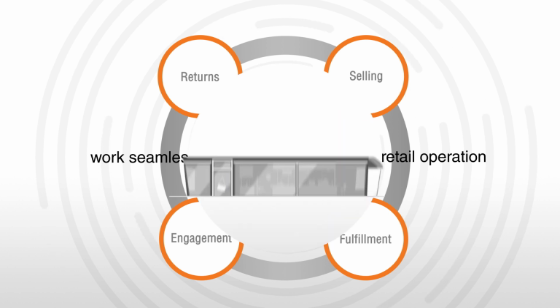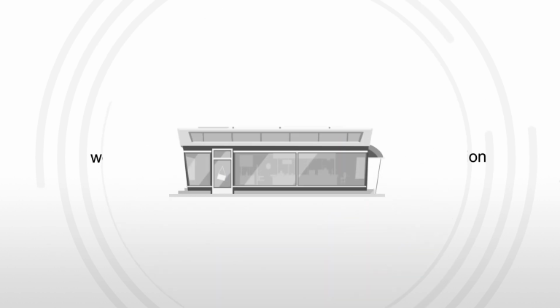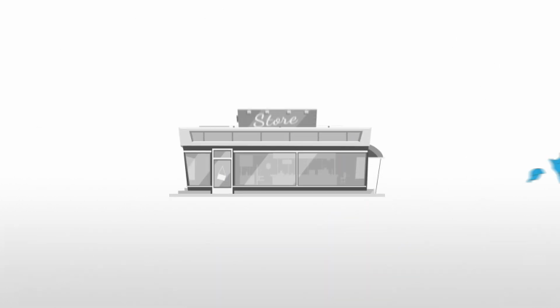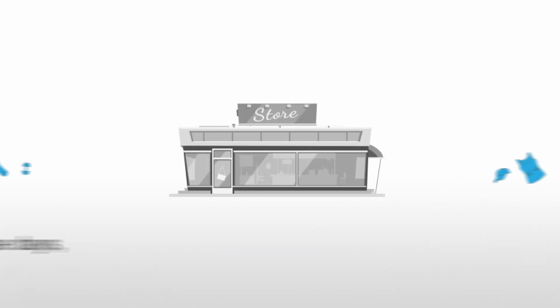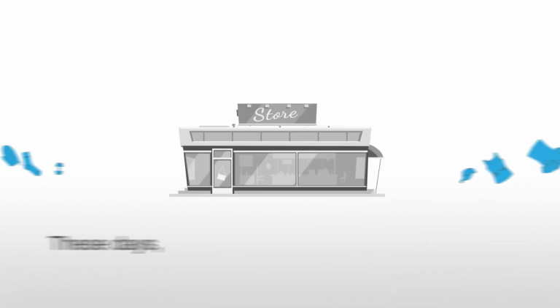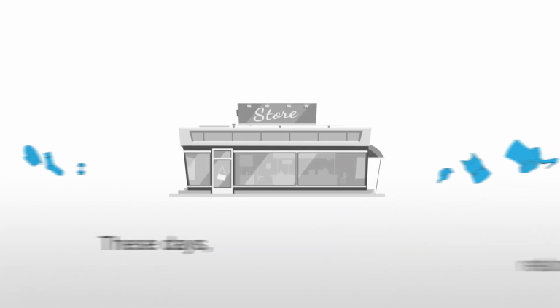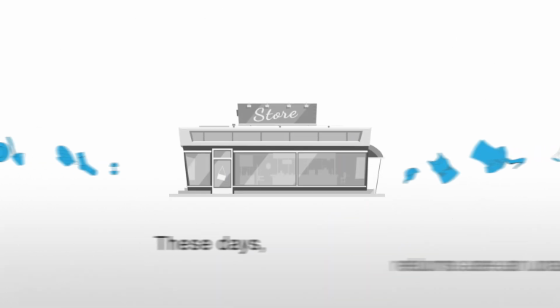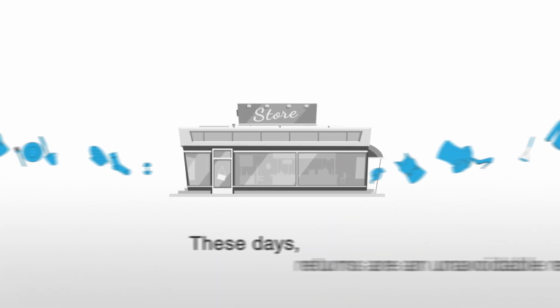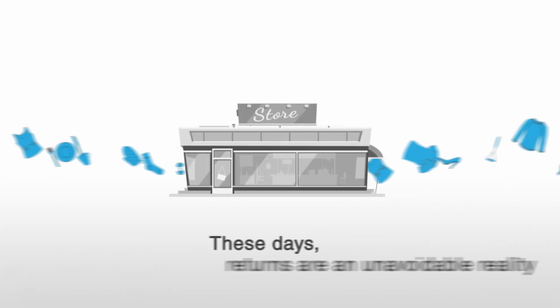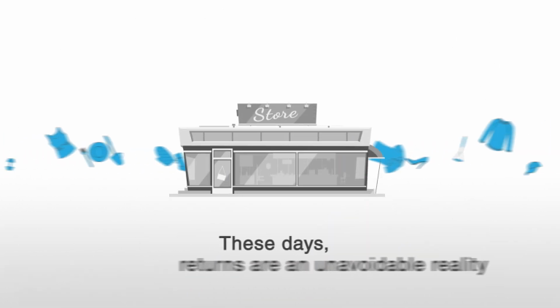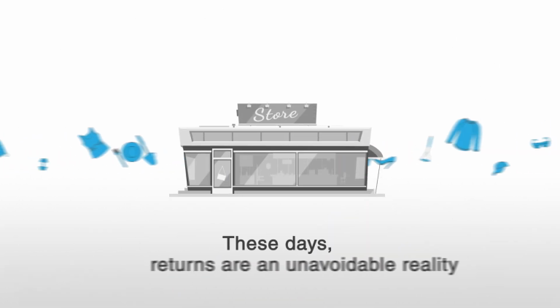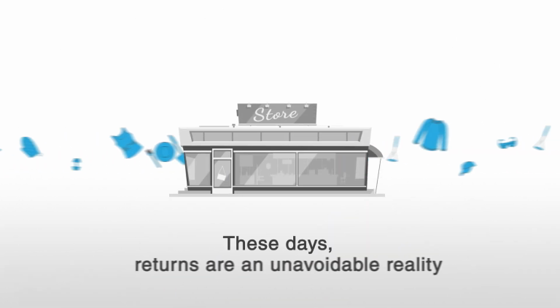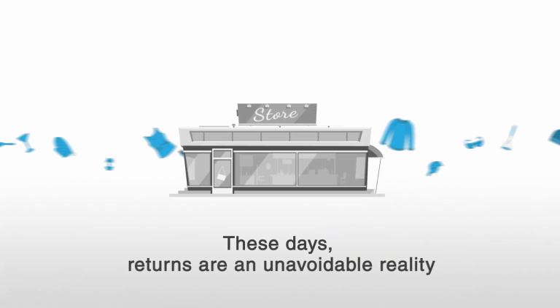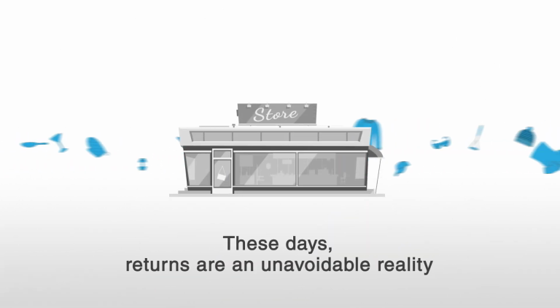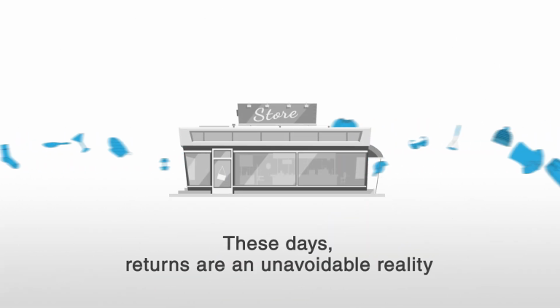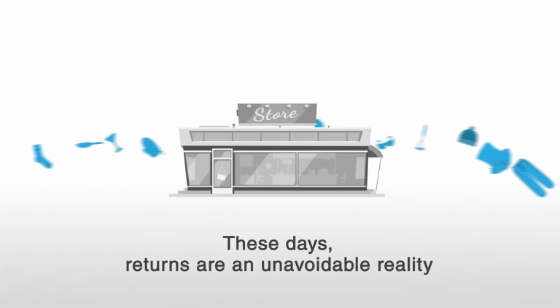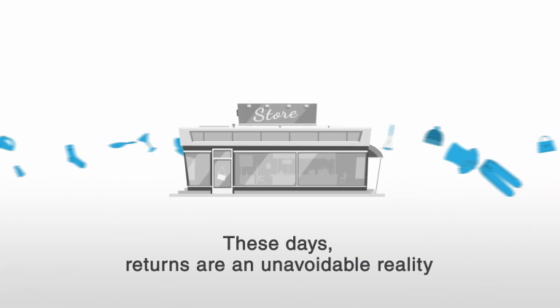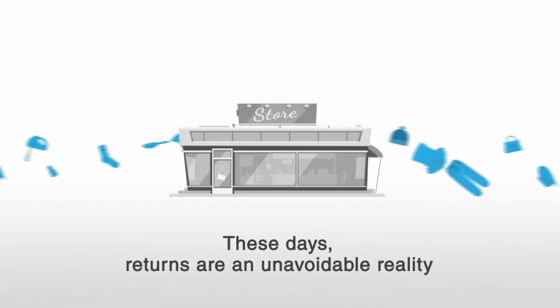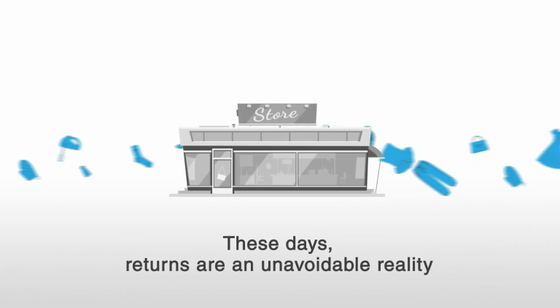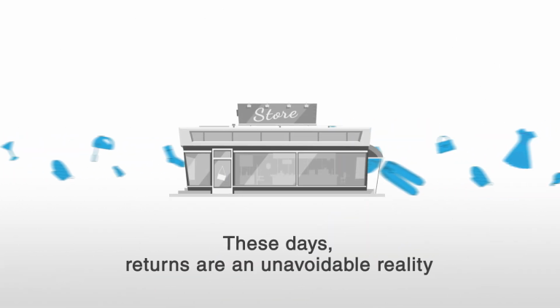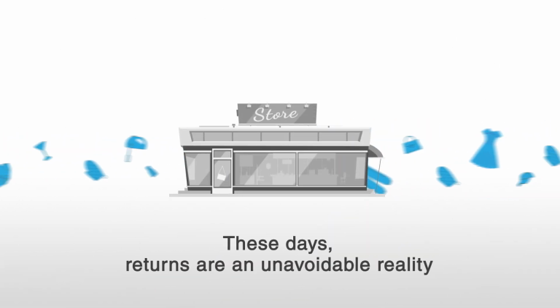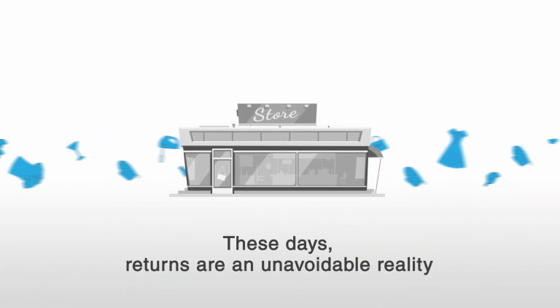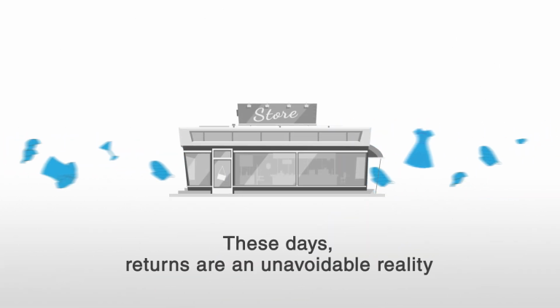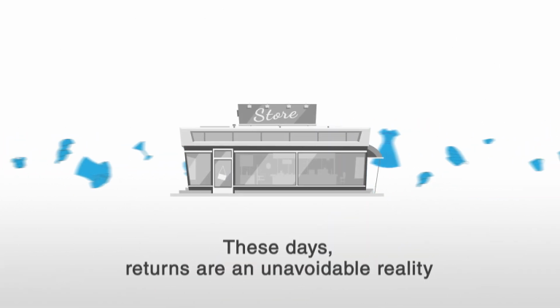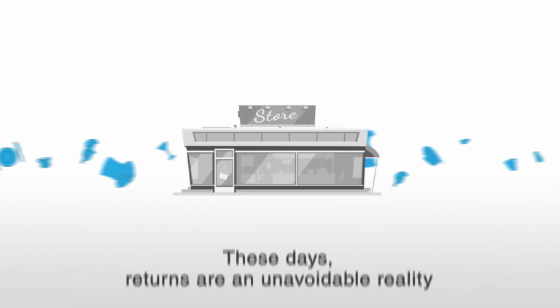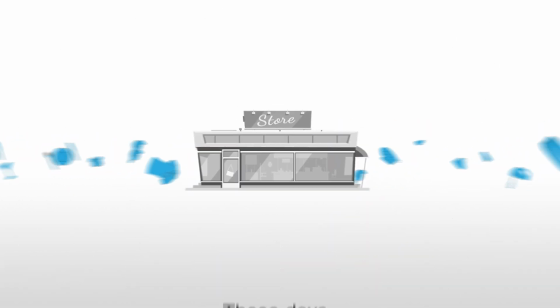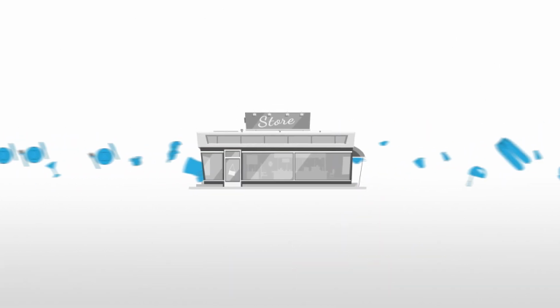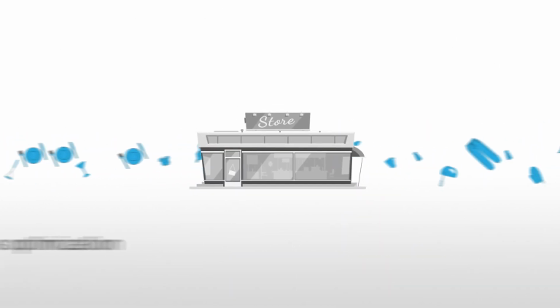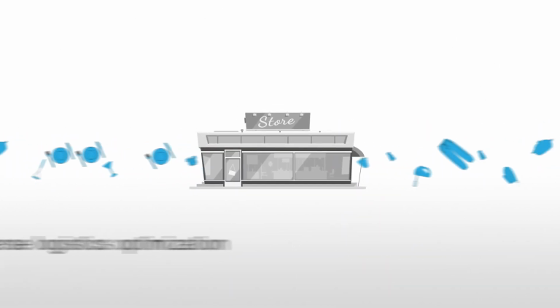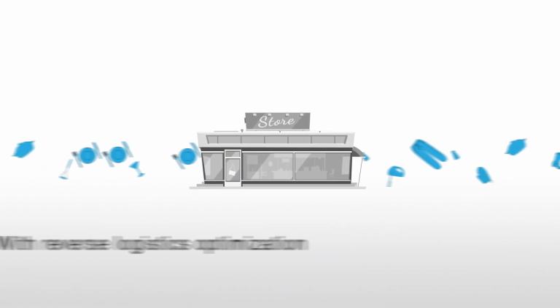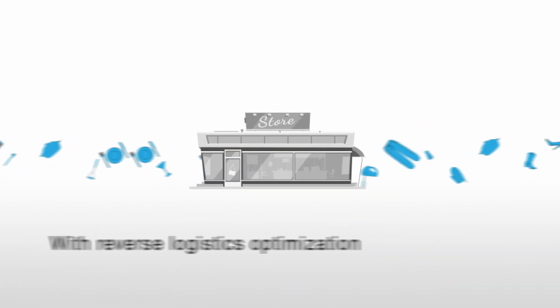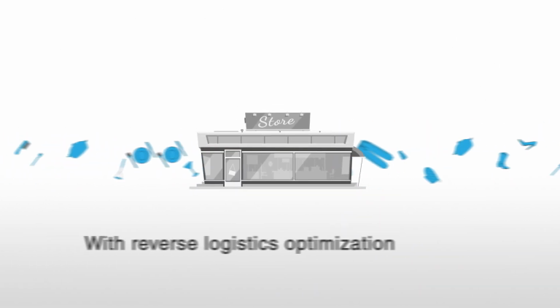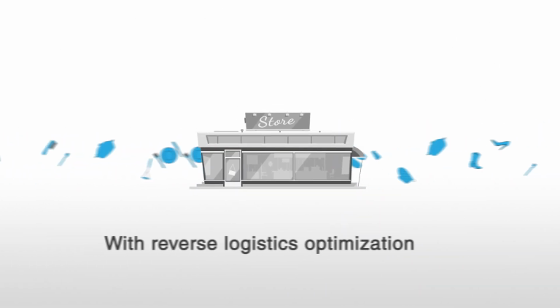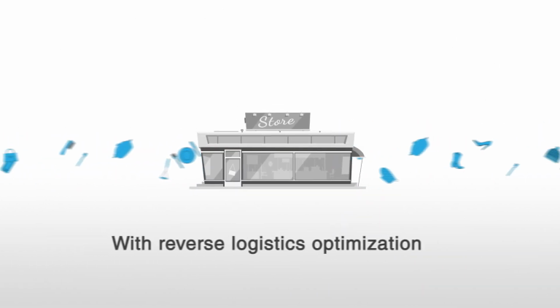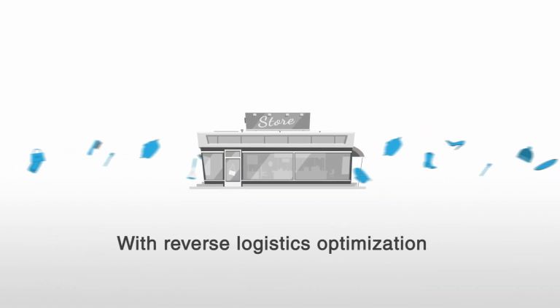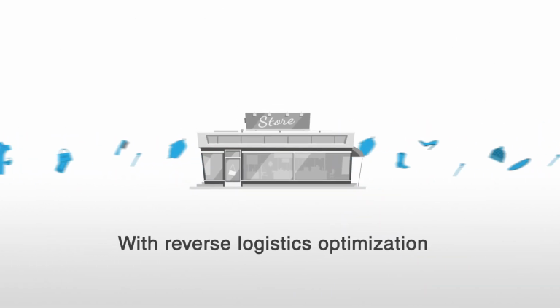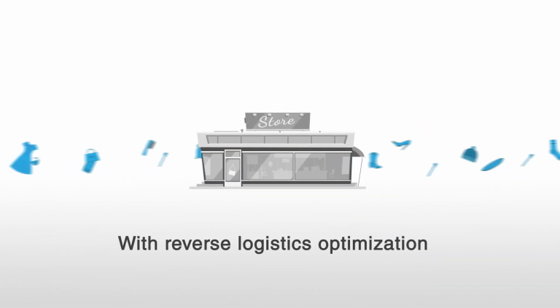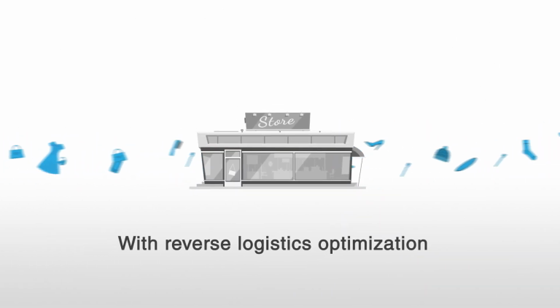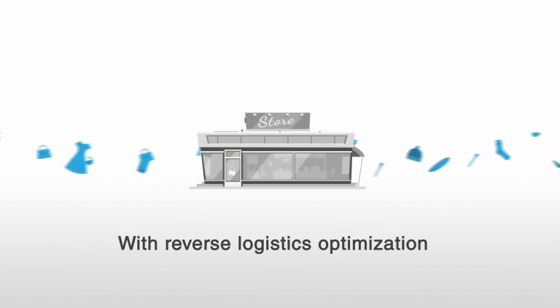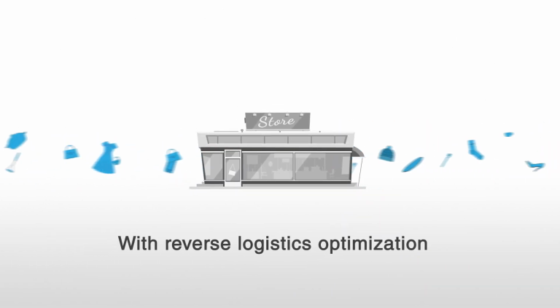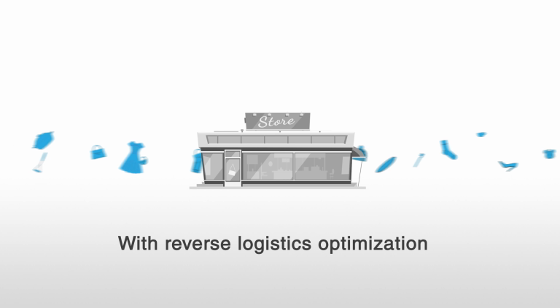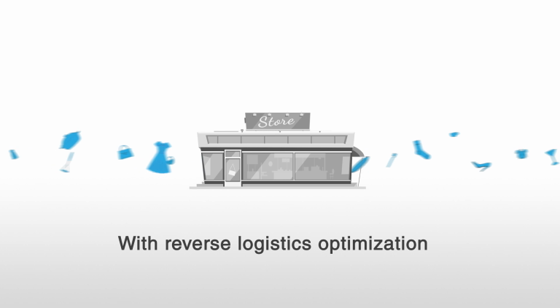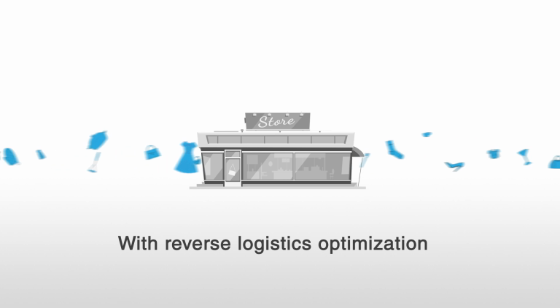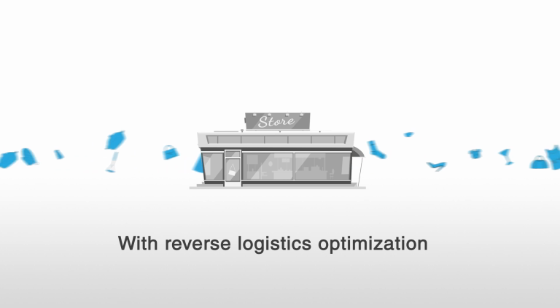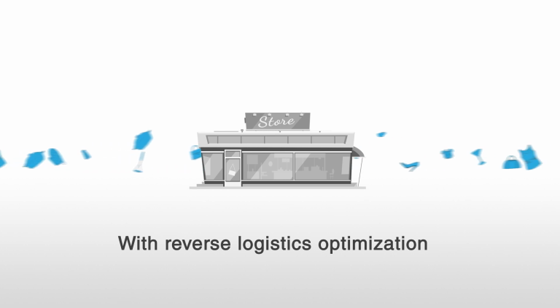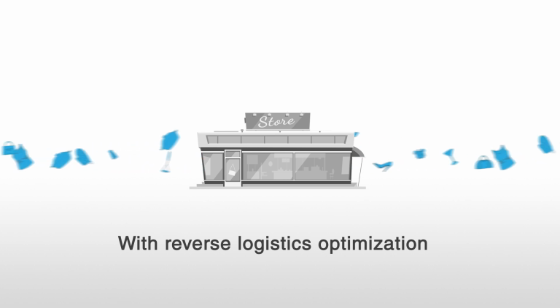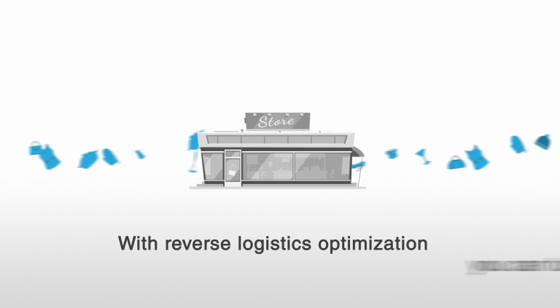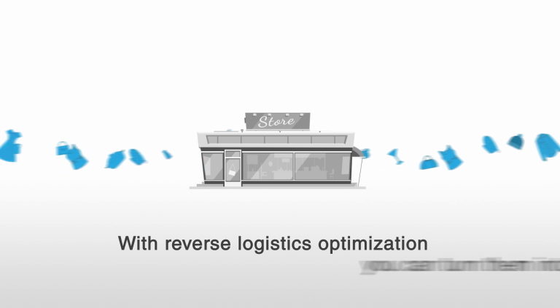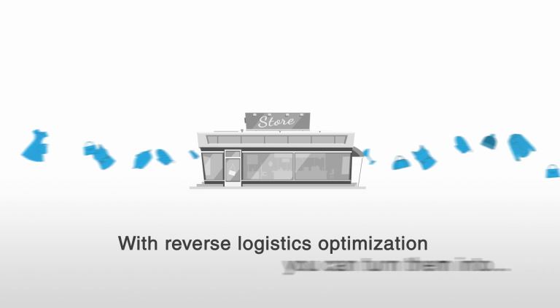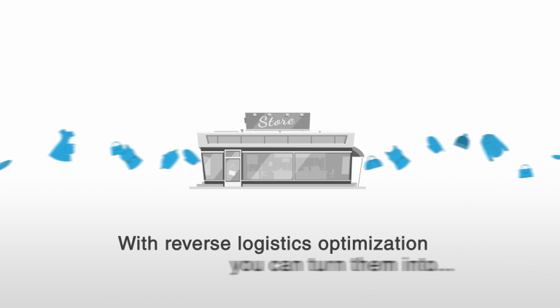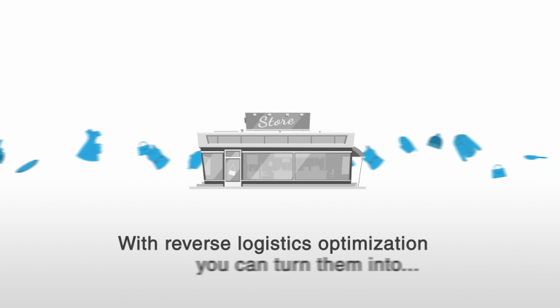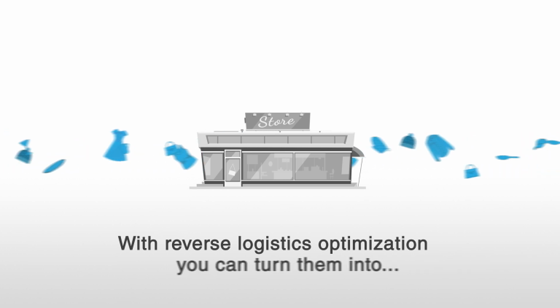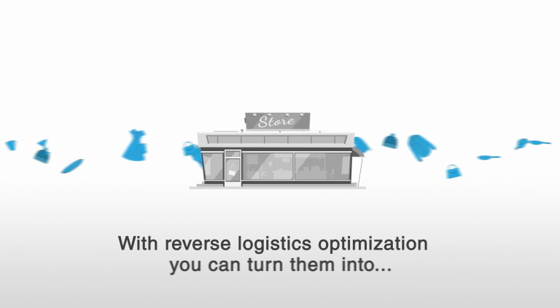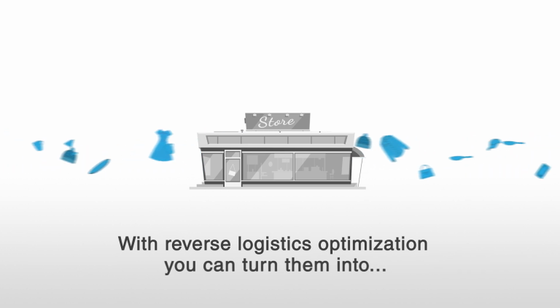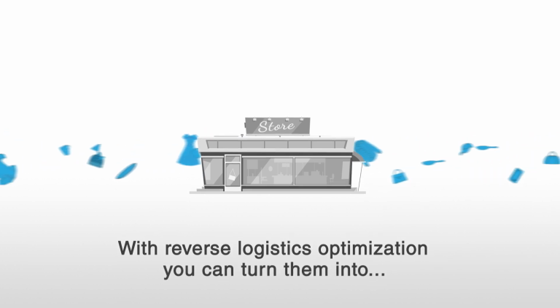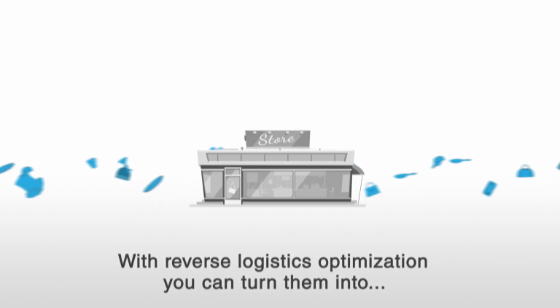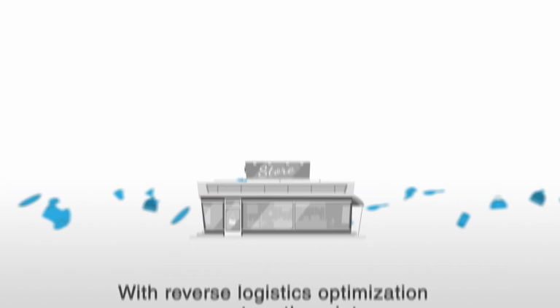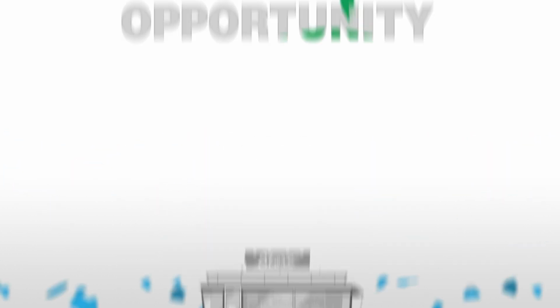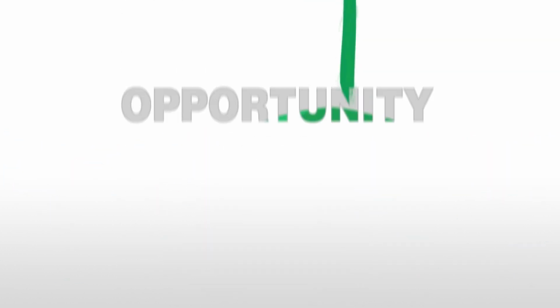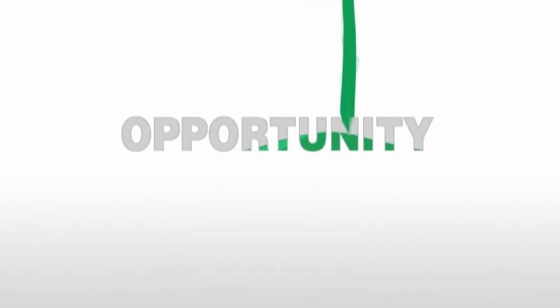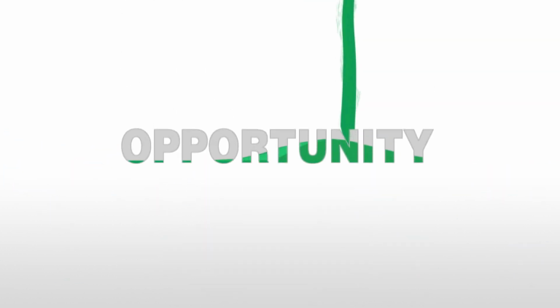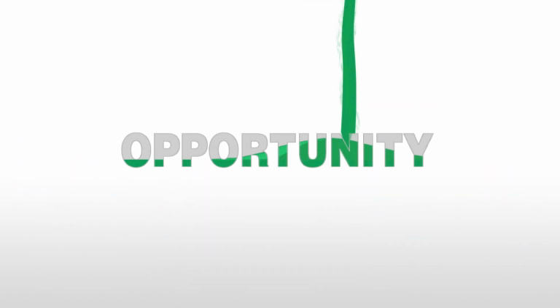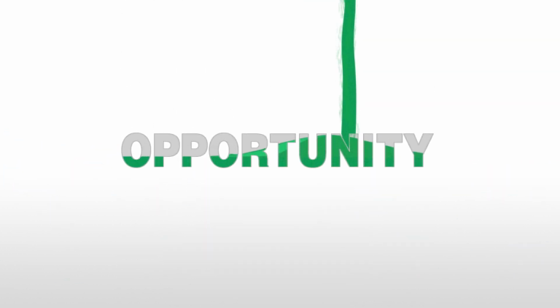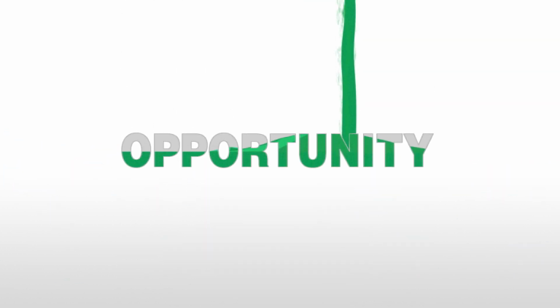These days, returns are an unavoidable reality. But with Reverse Logistics Optimization, you can turn them into an opportunity.